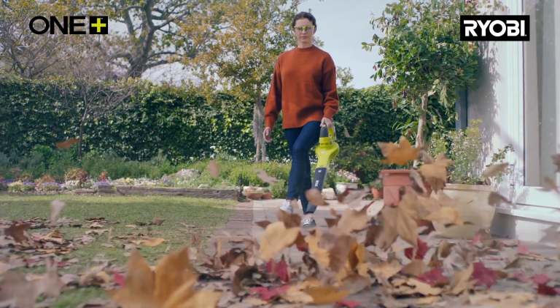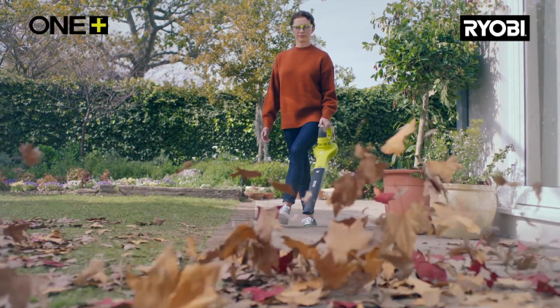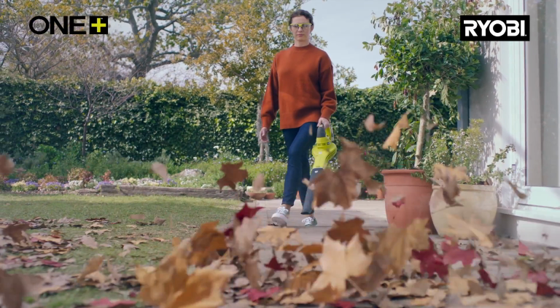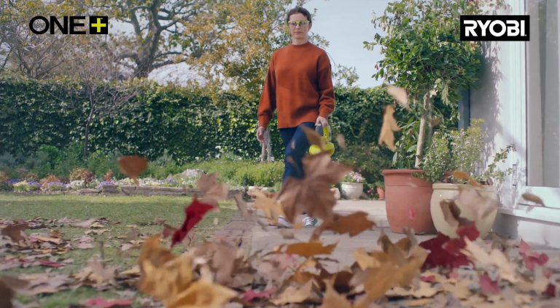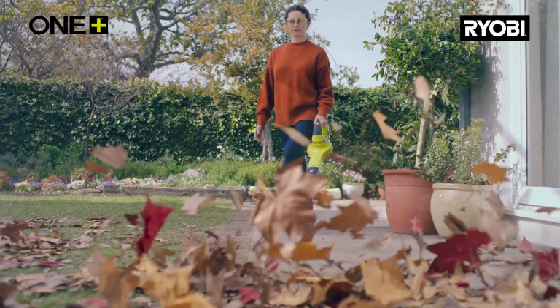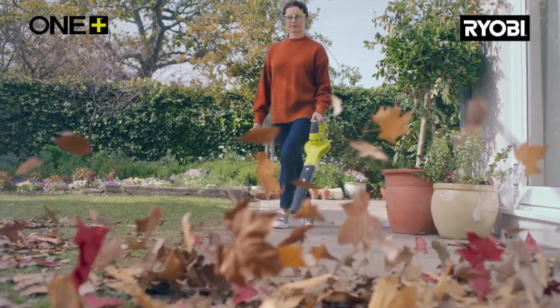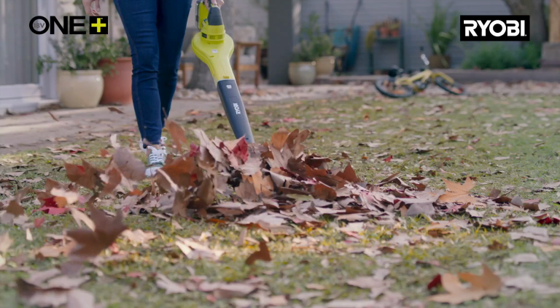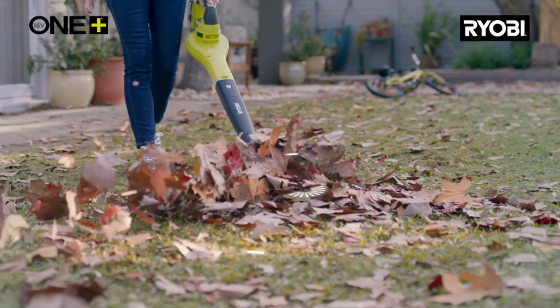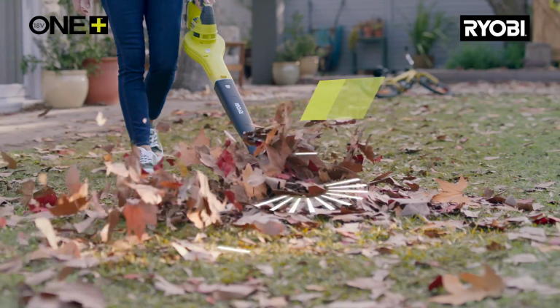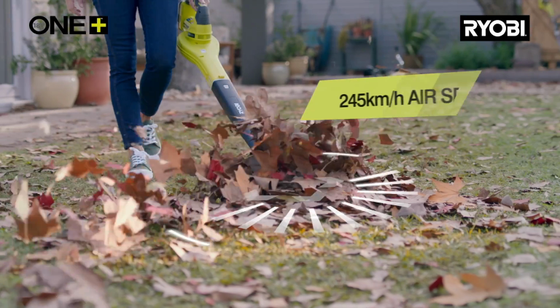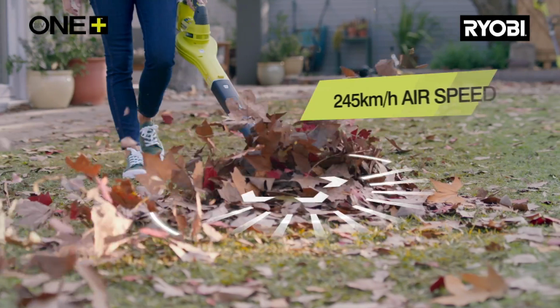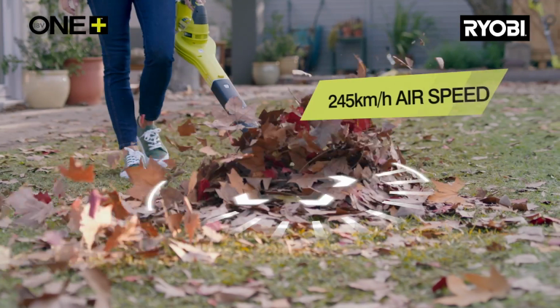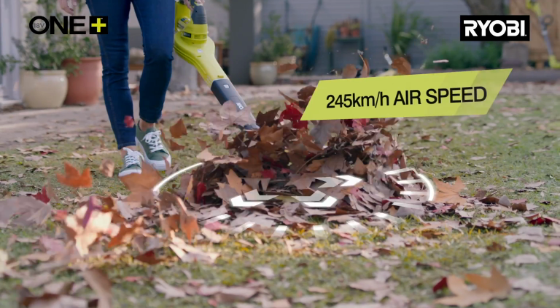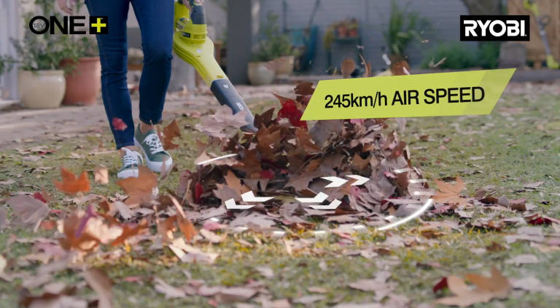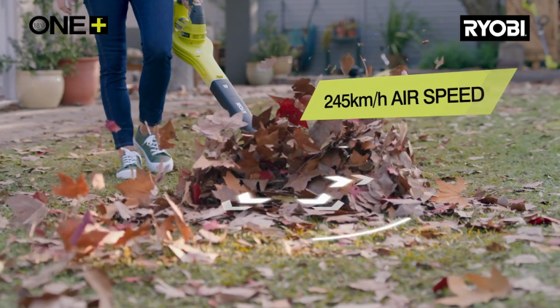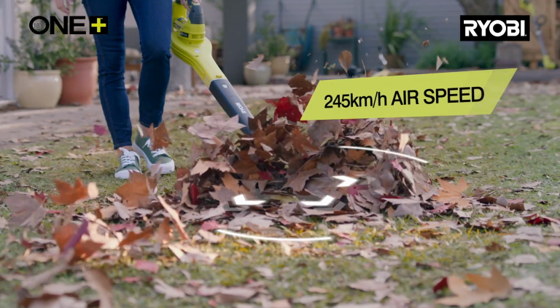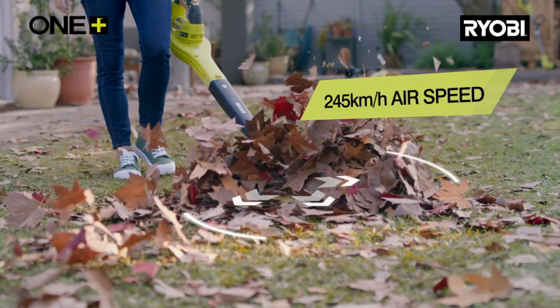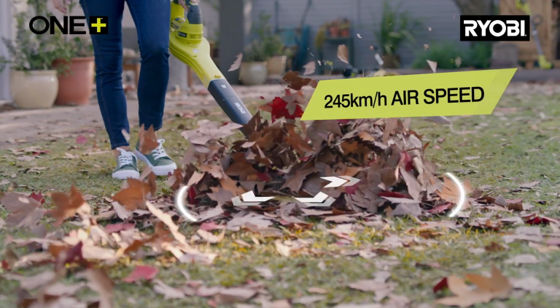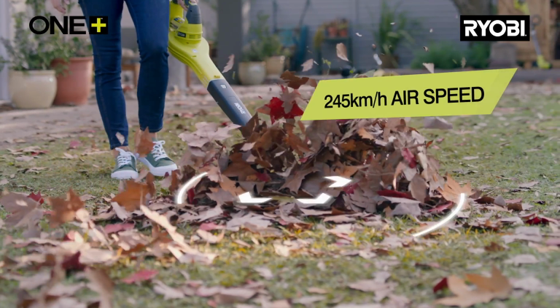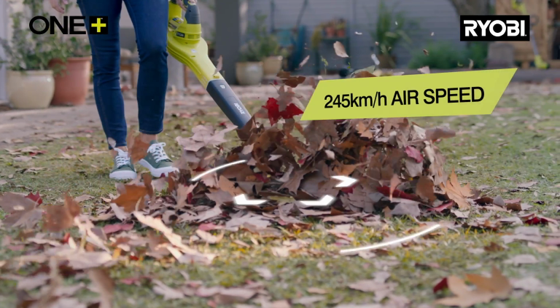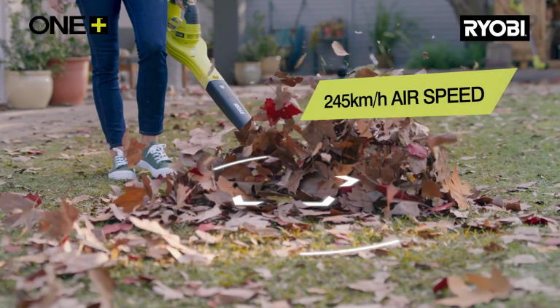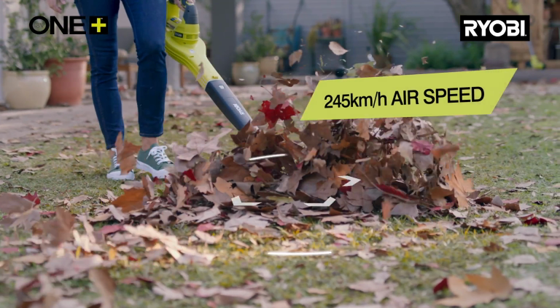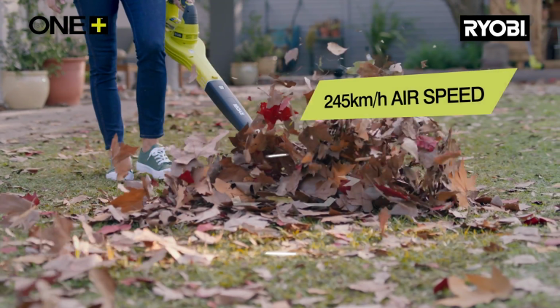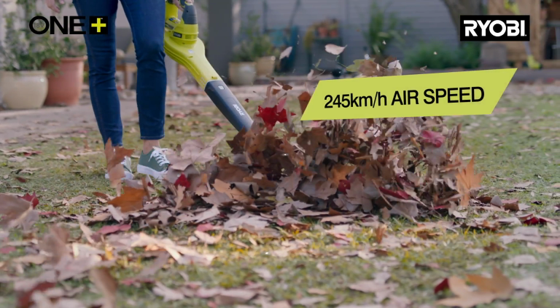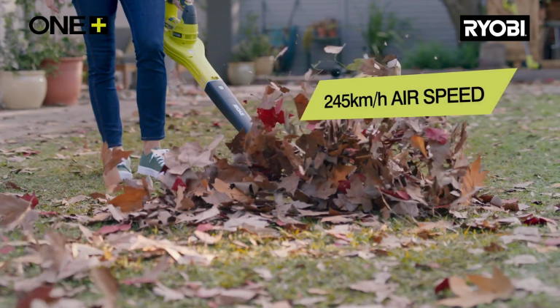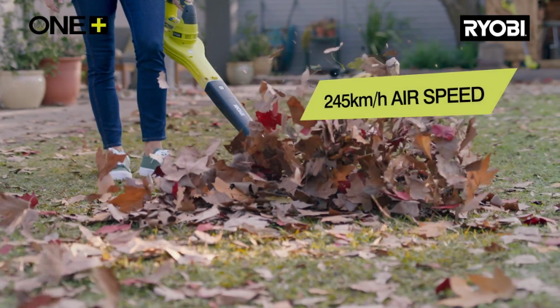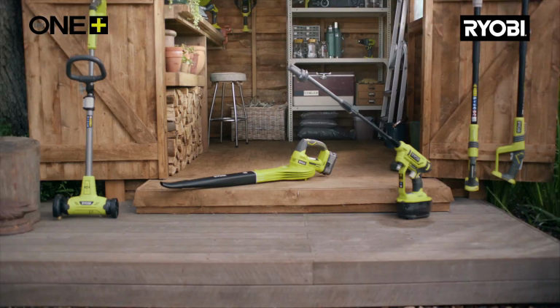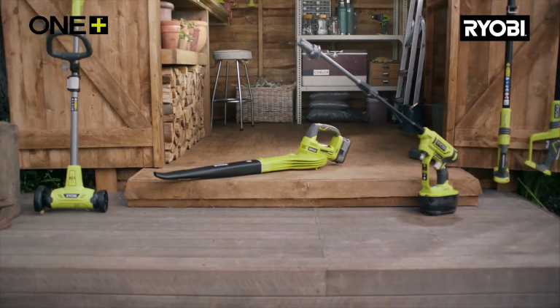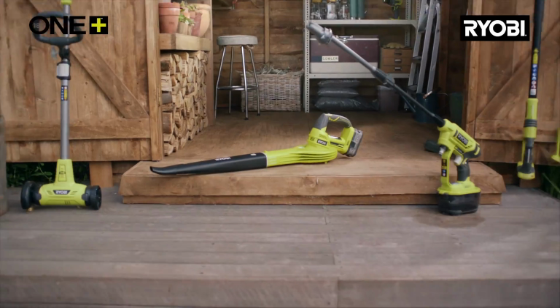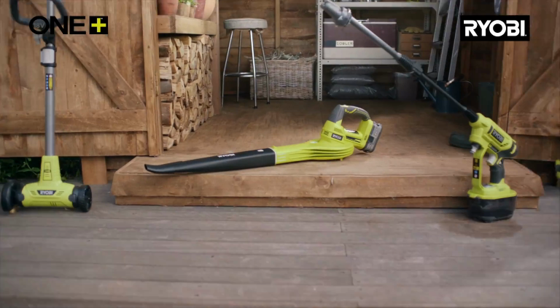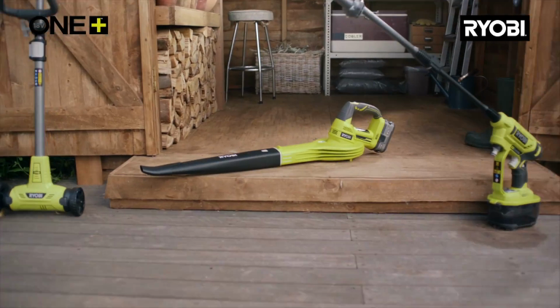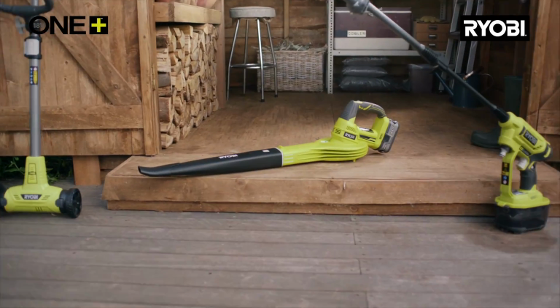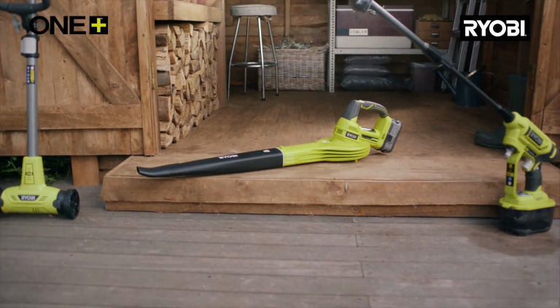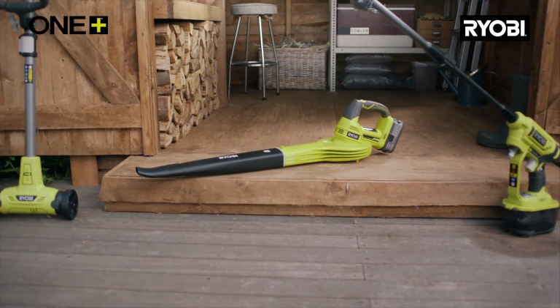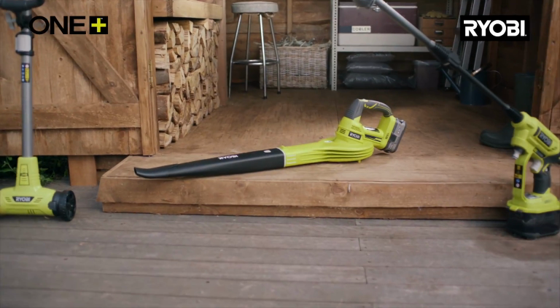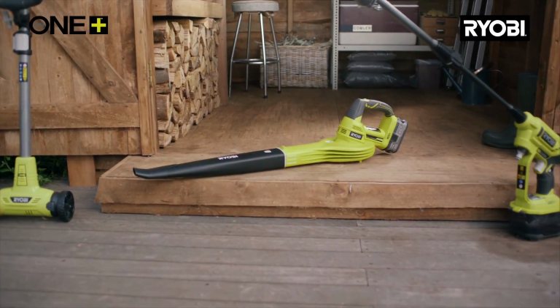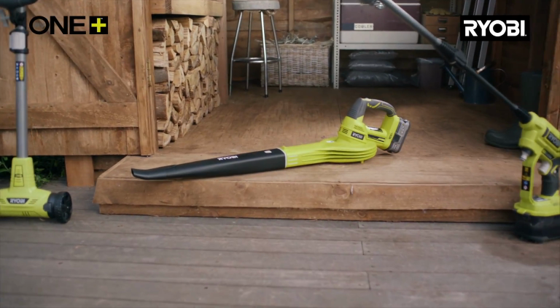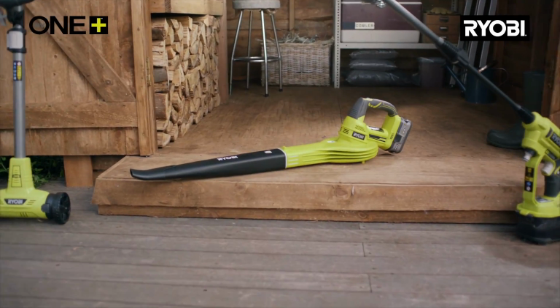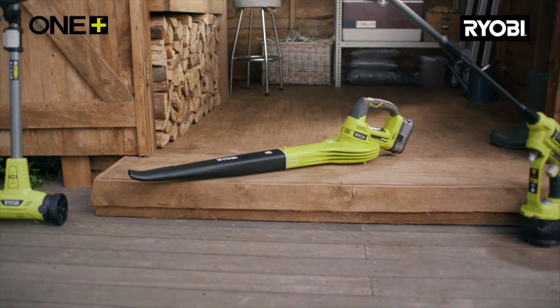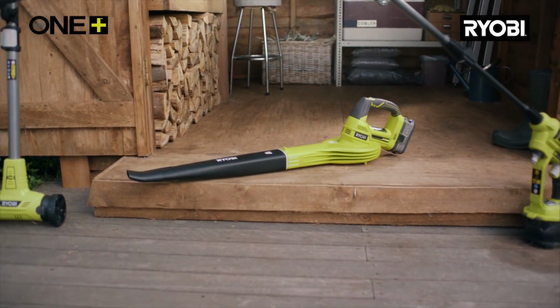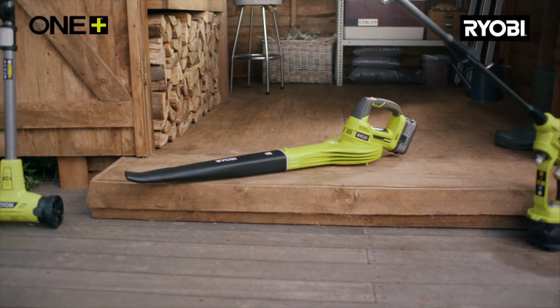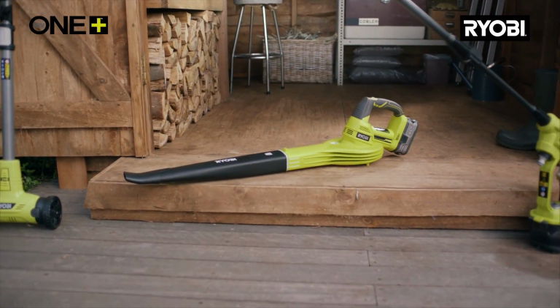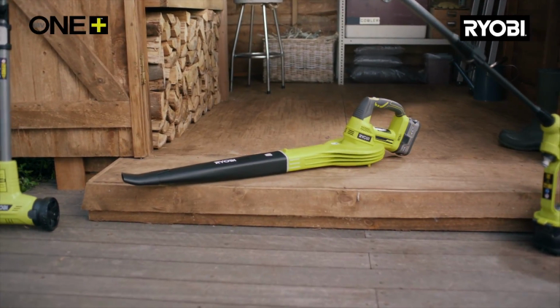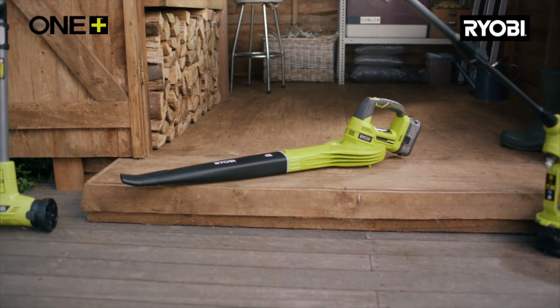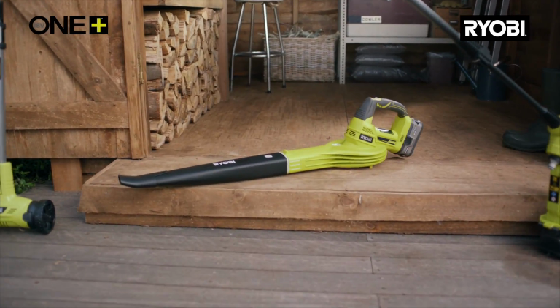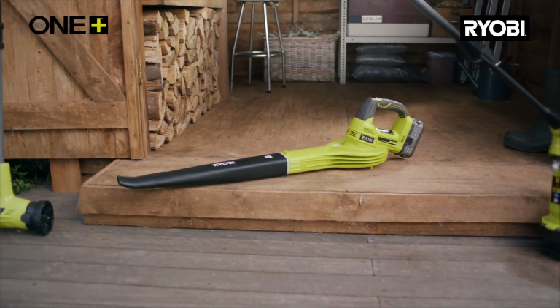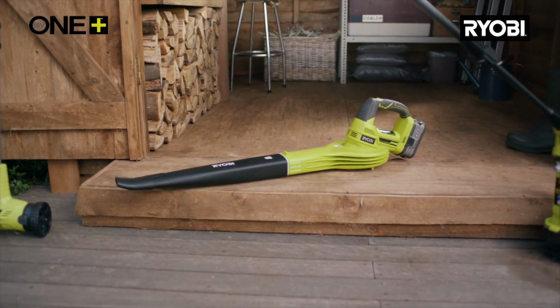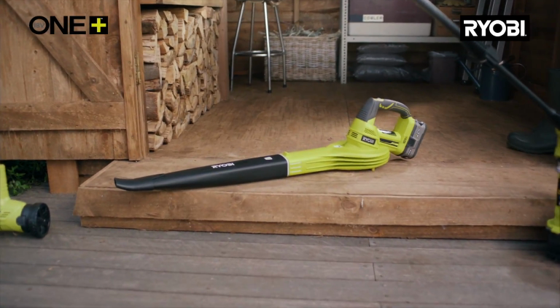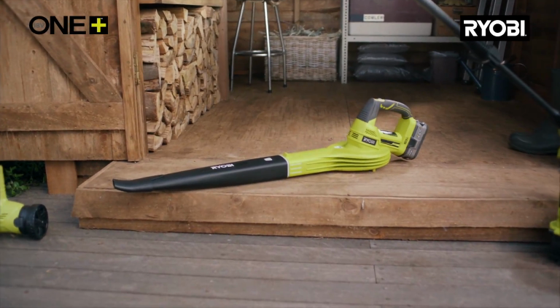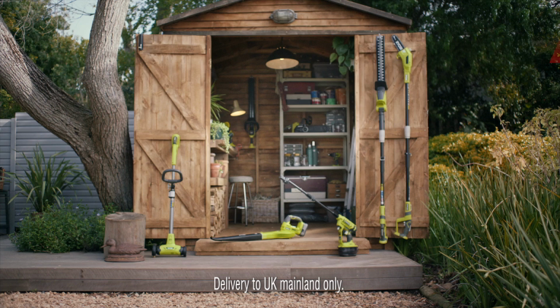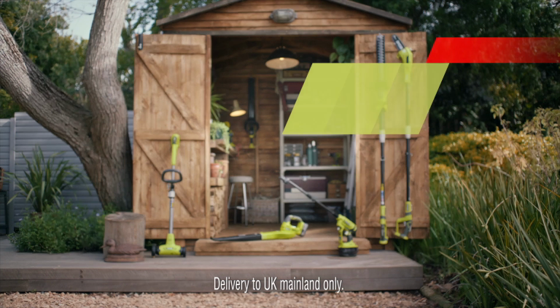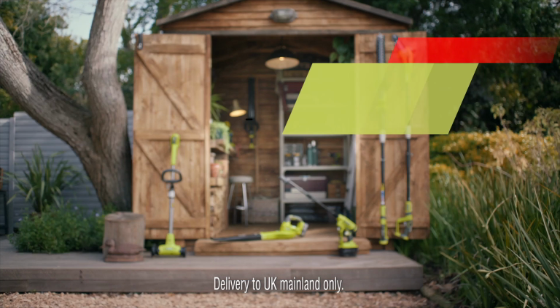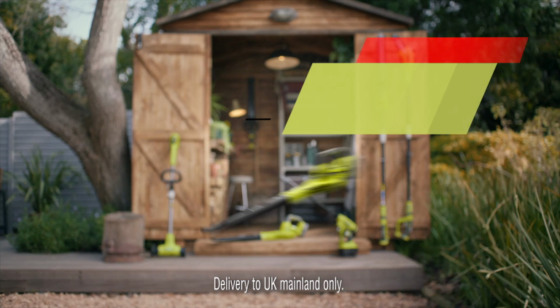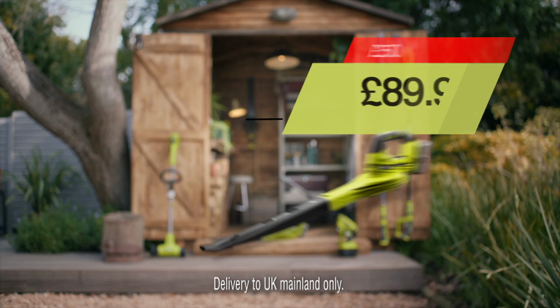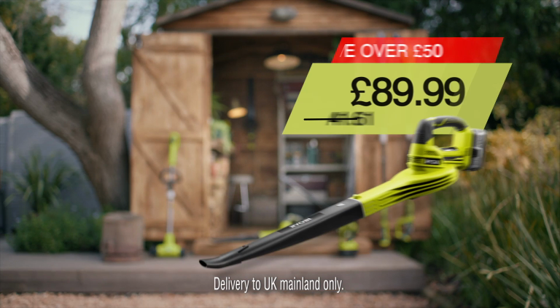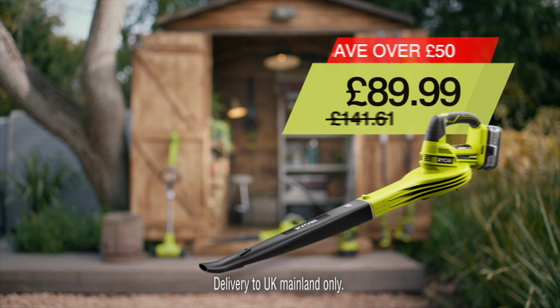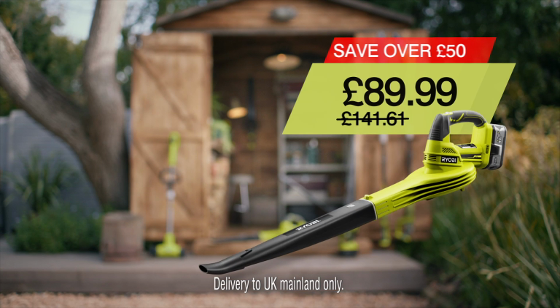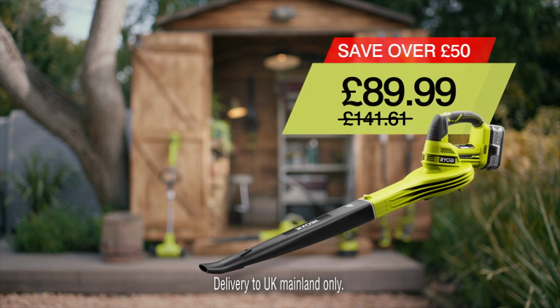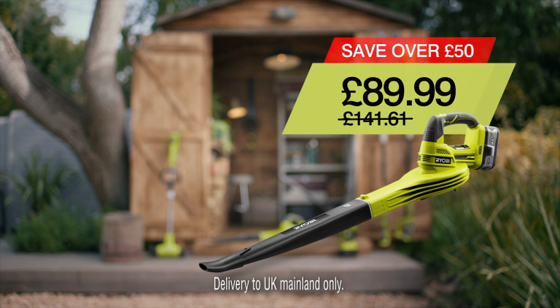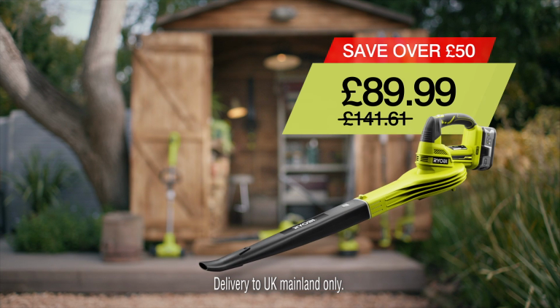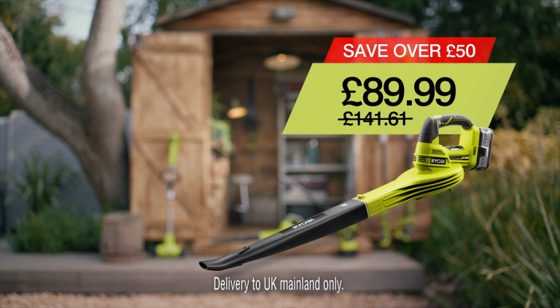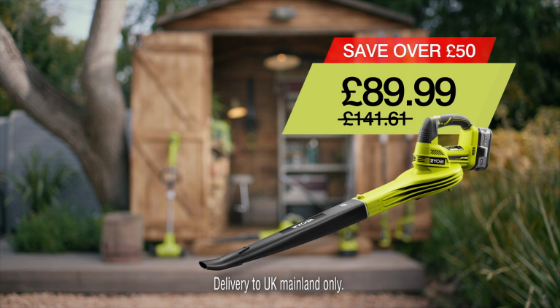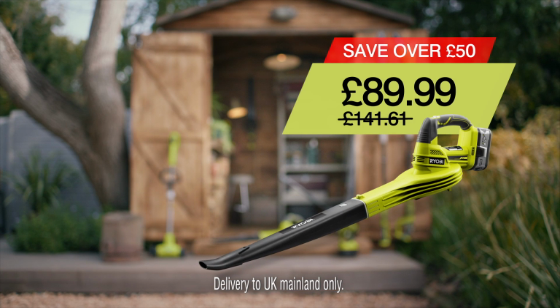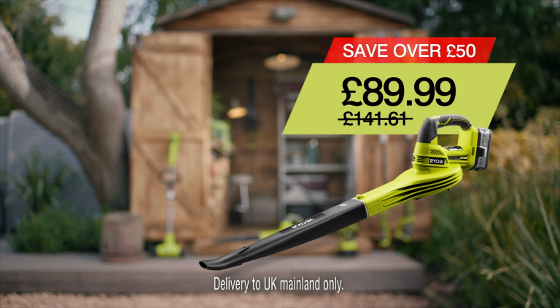Get started with the Ryobi Cordless Leaf Blower. Save over £50 and buy now for £89.99.